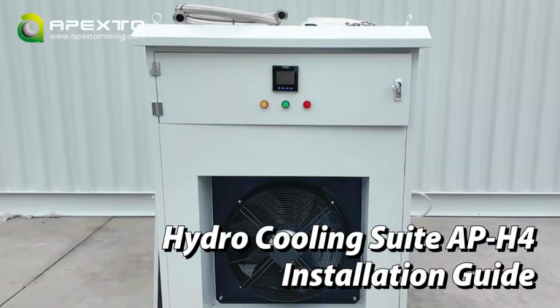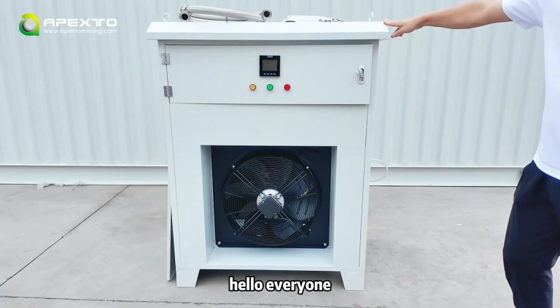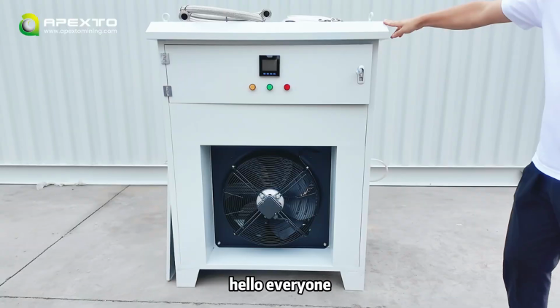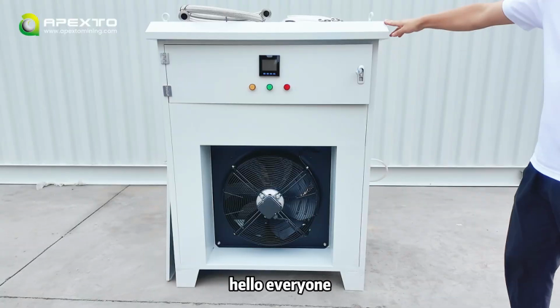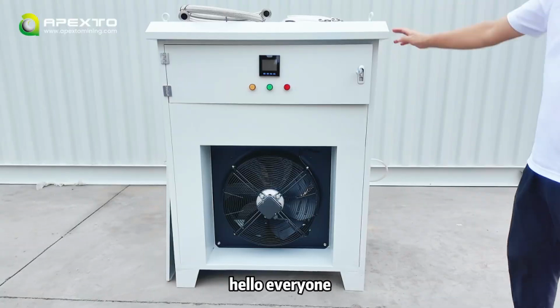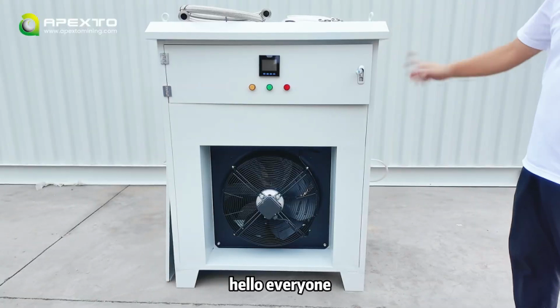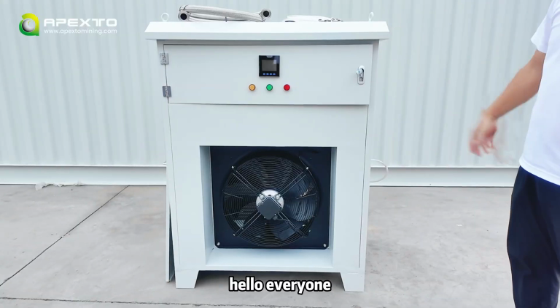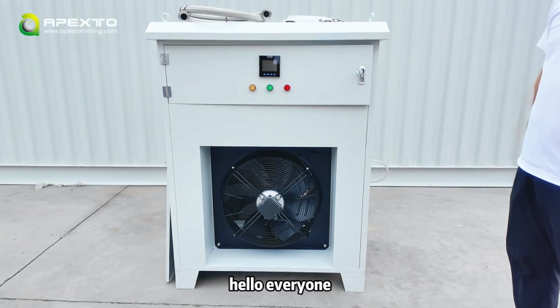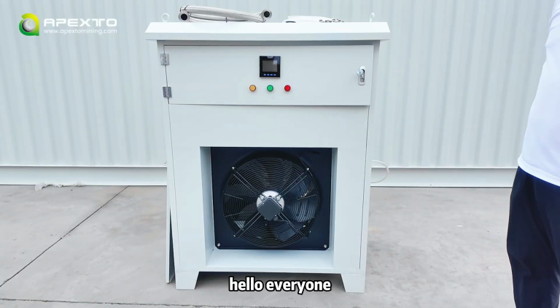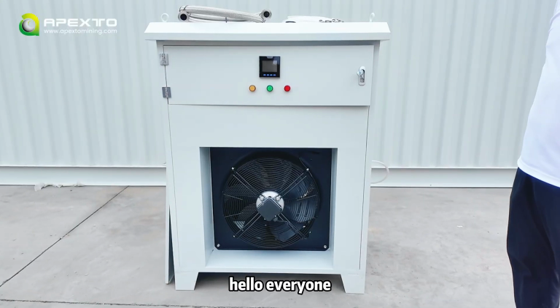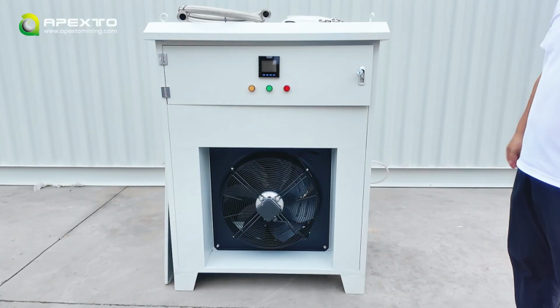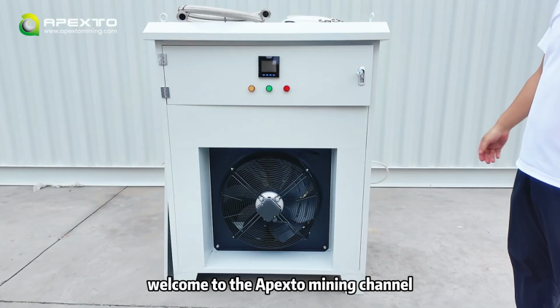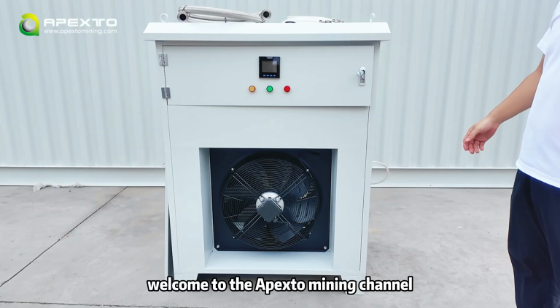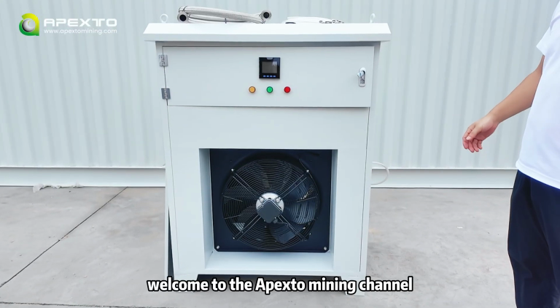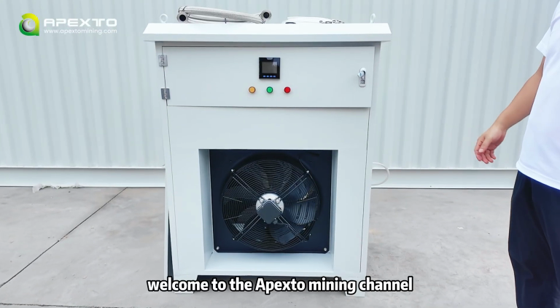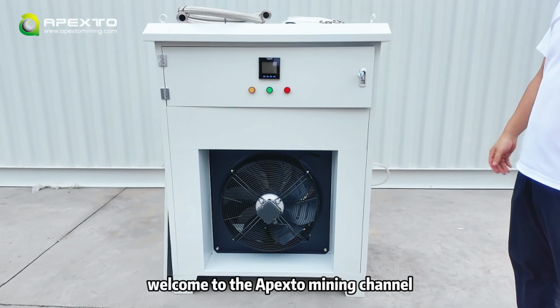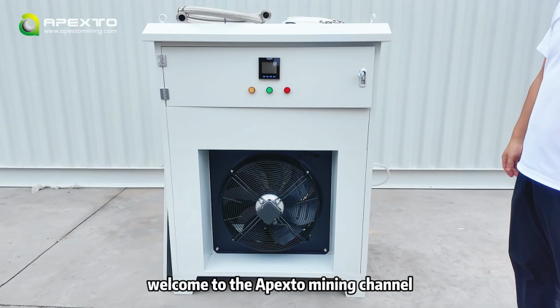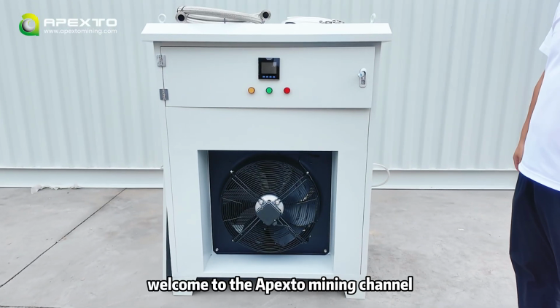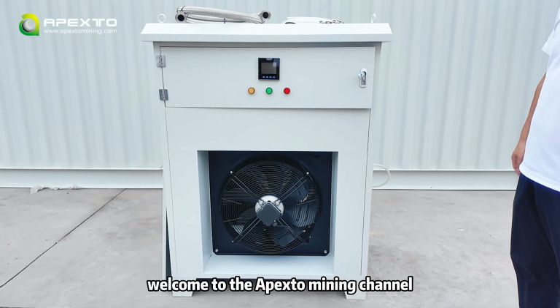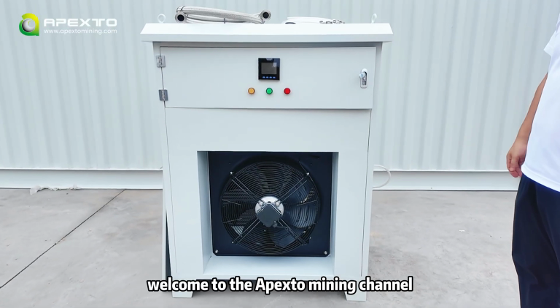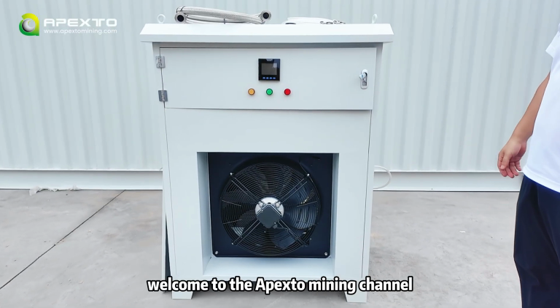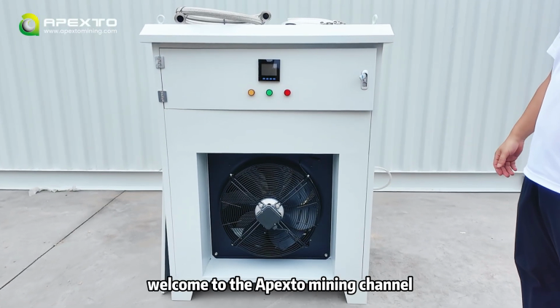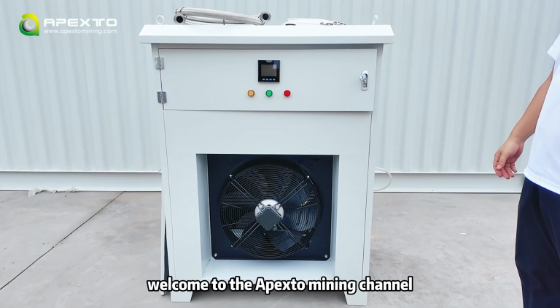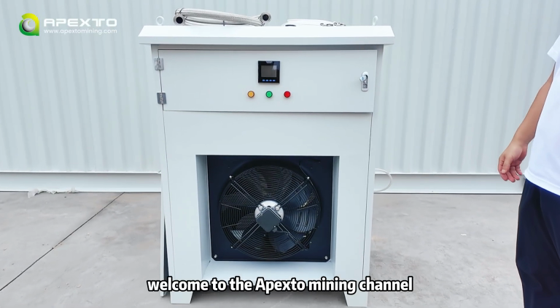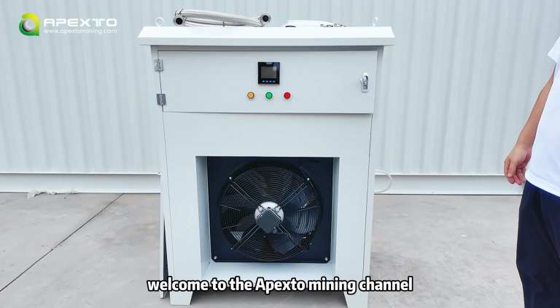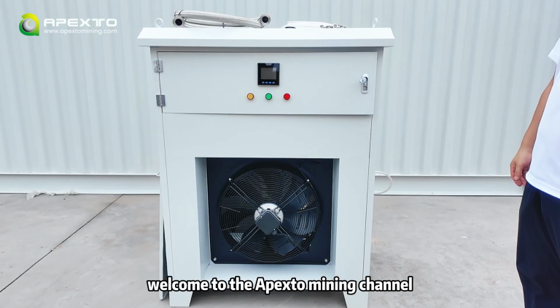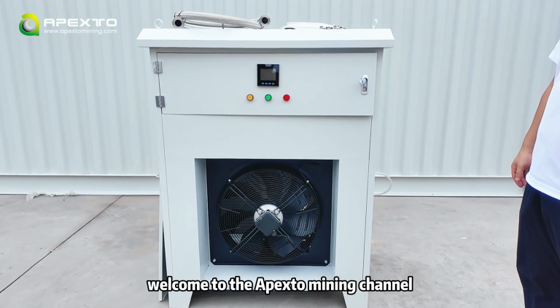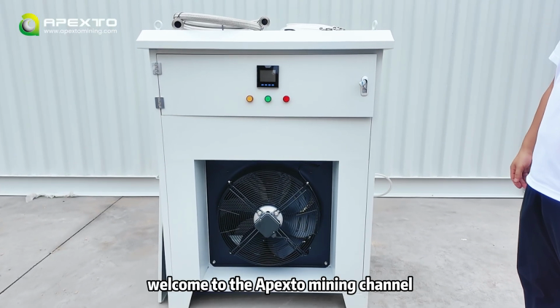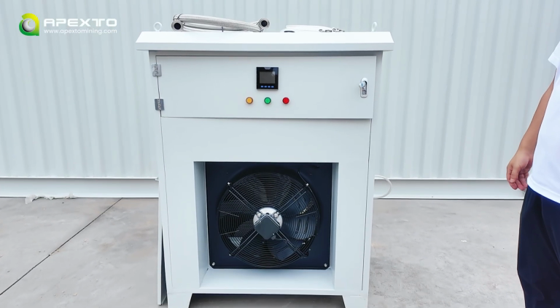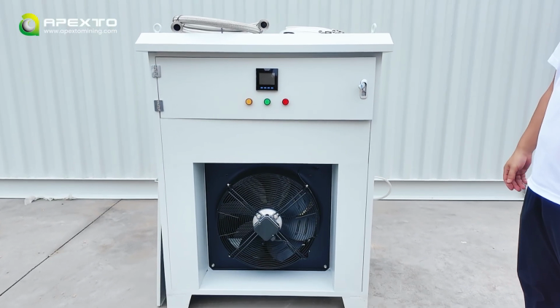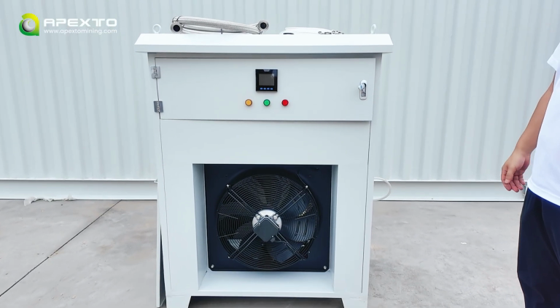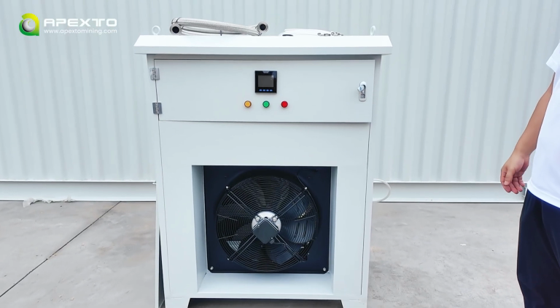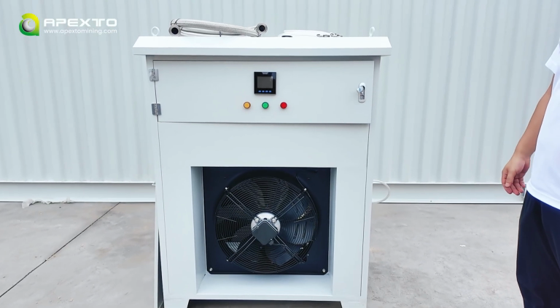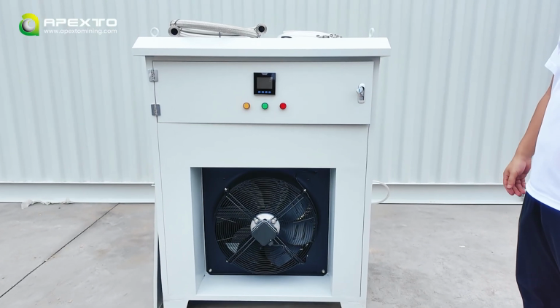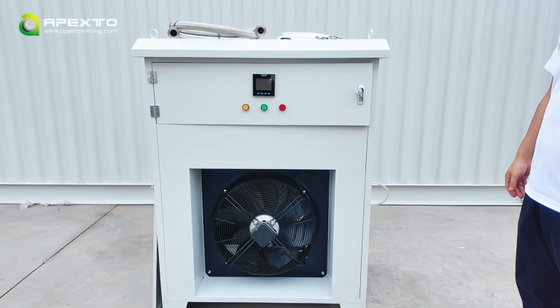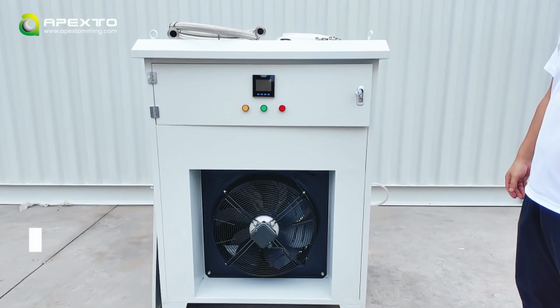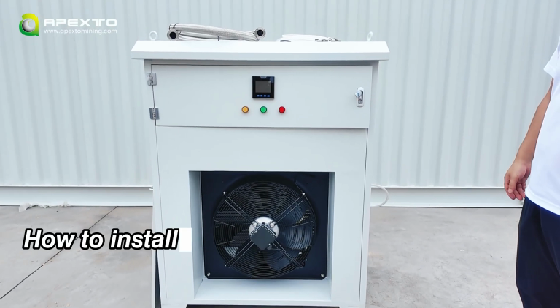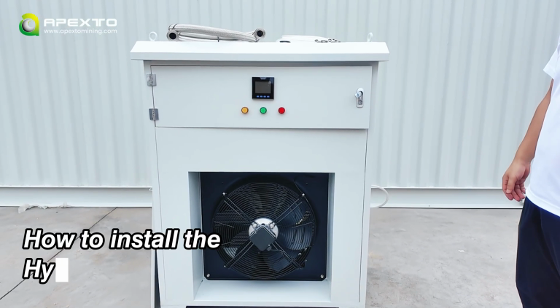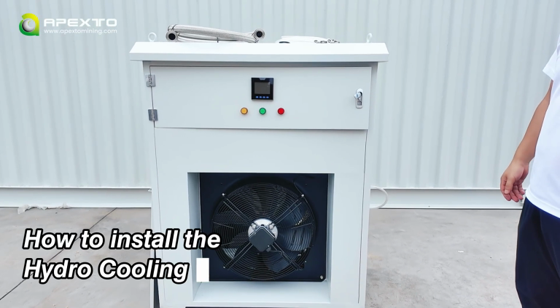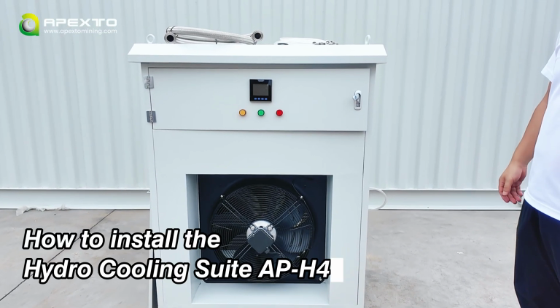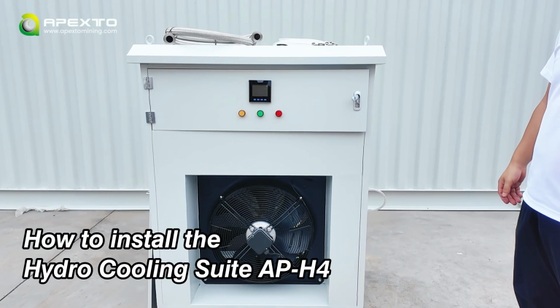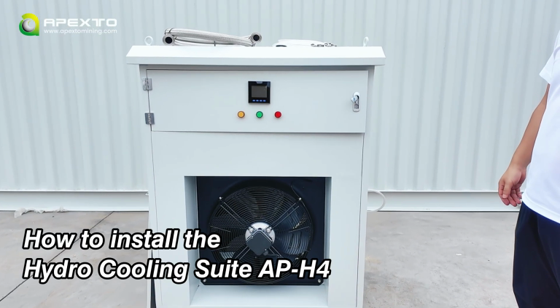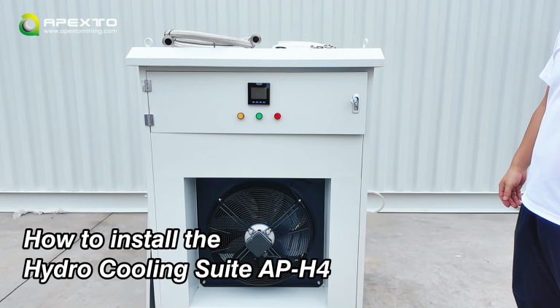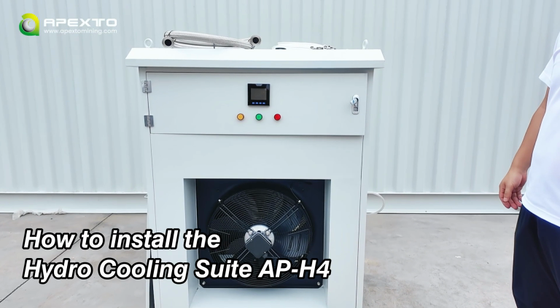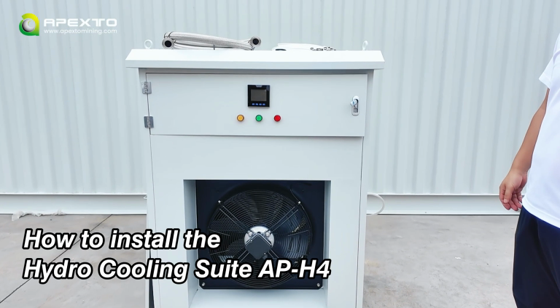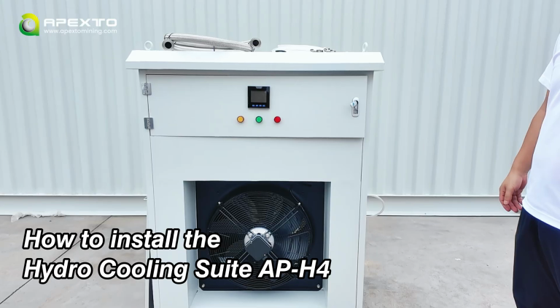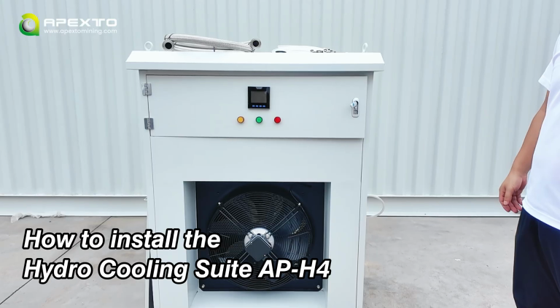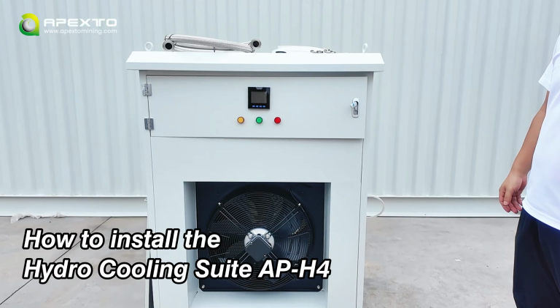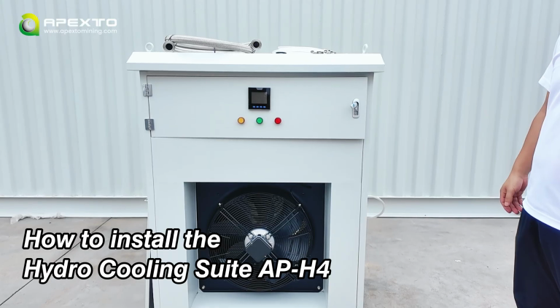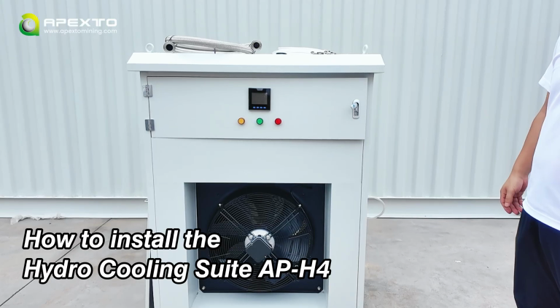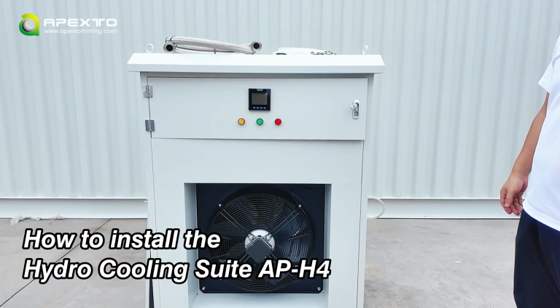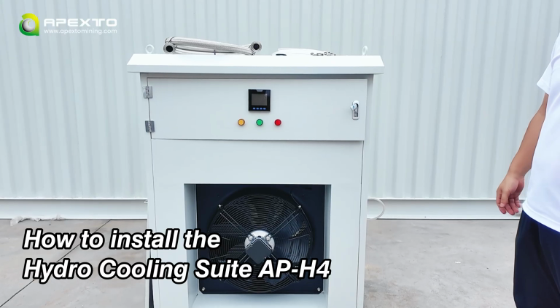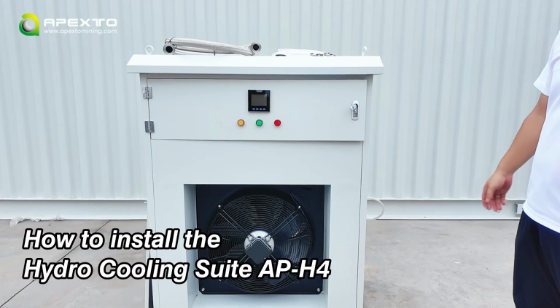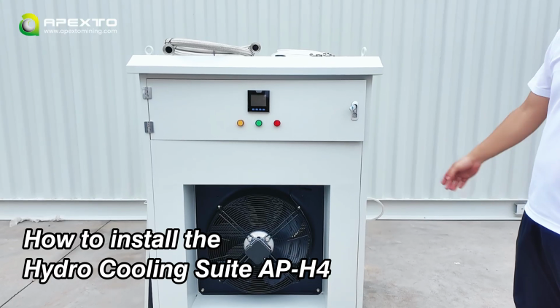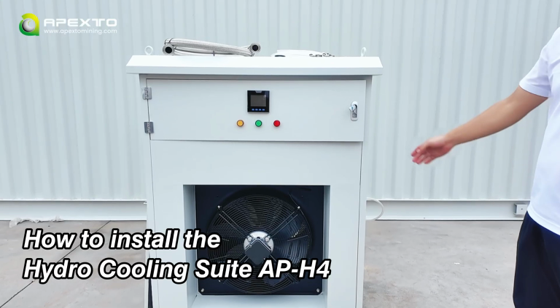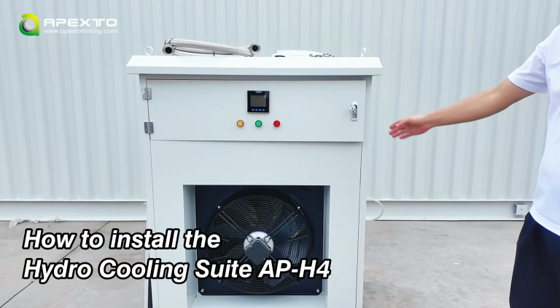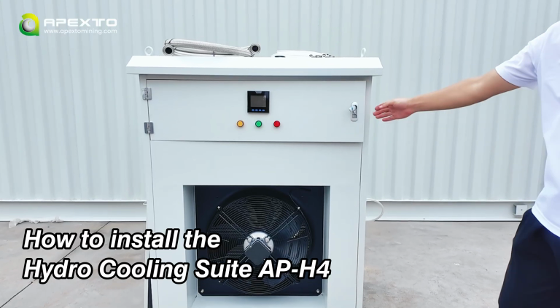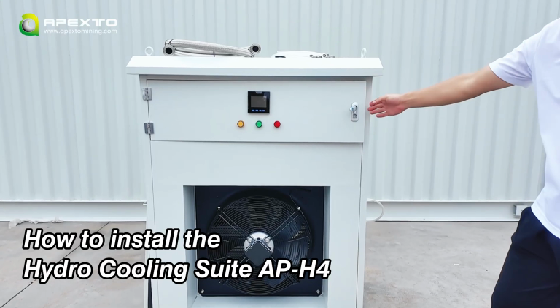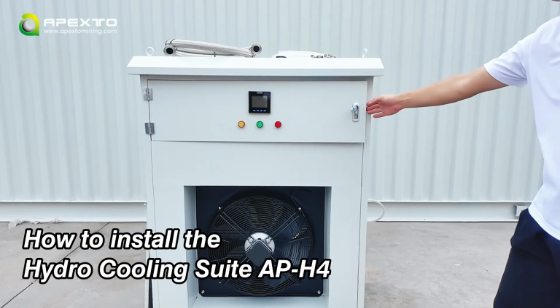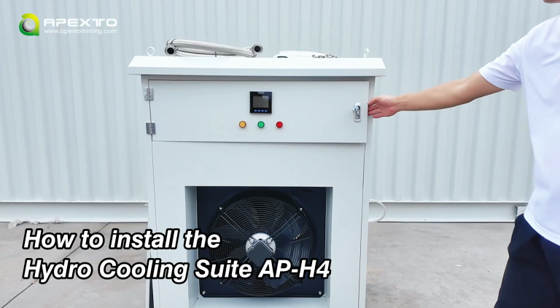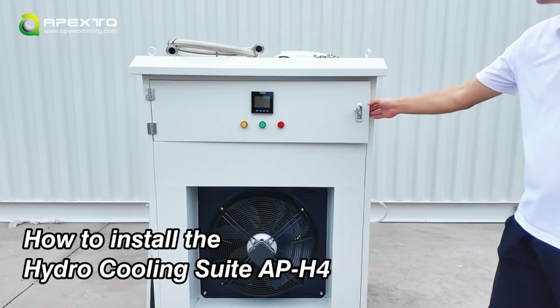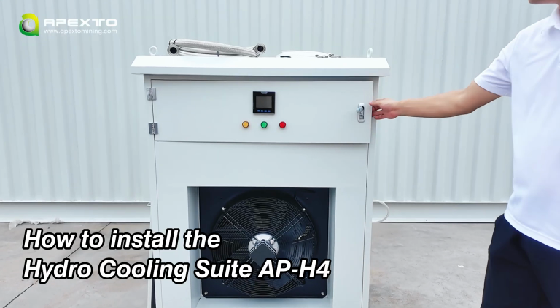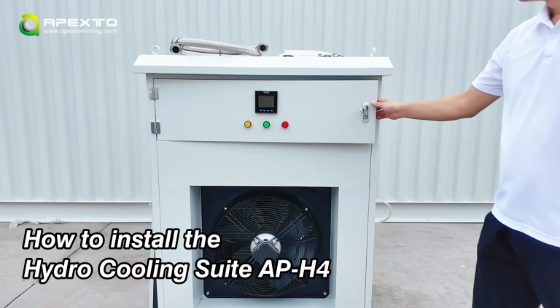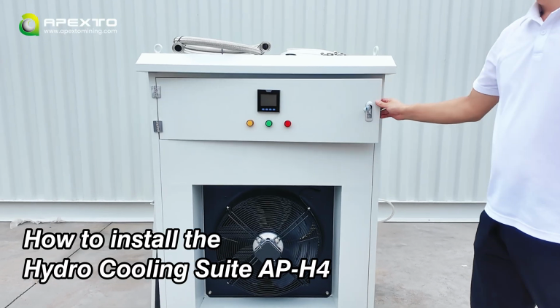Hello everyone, welcome to the Apexo Mining Channel. Today we'll show you how to install the hydro cooling suite APH4.